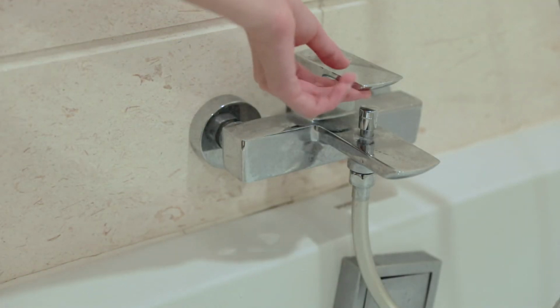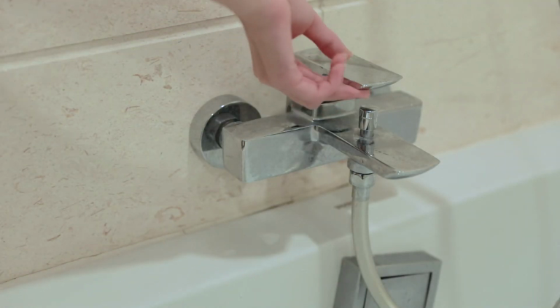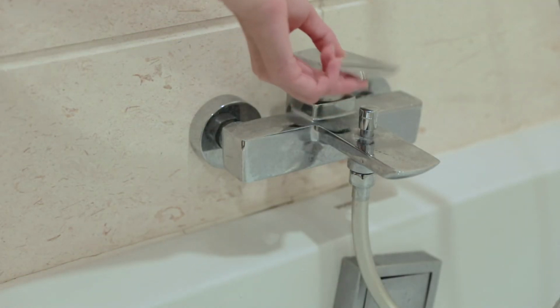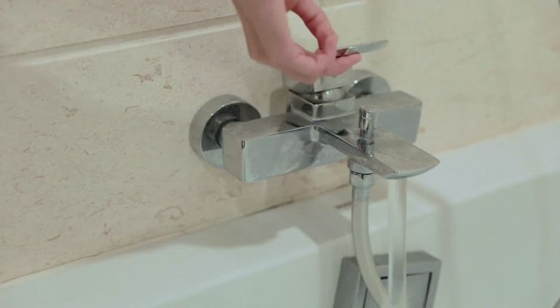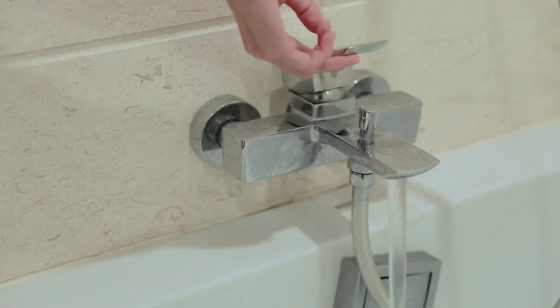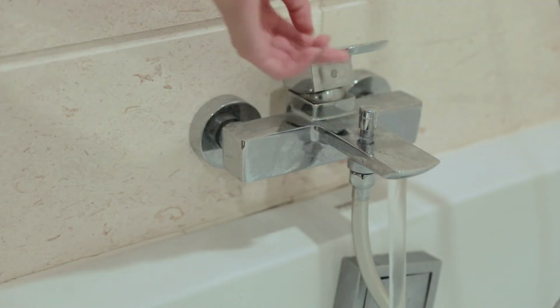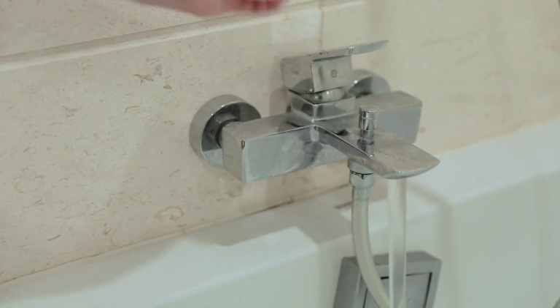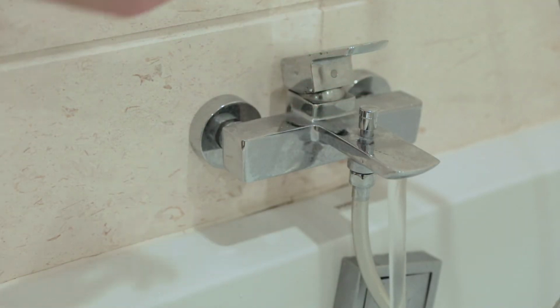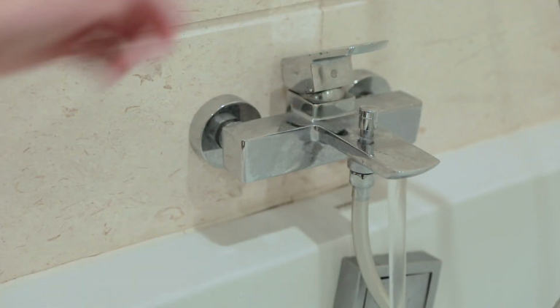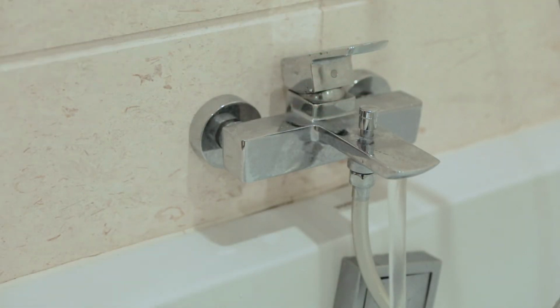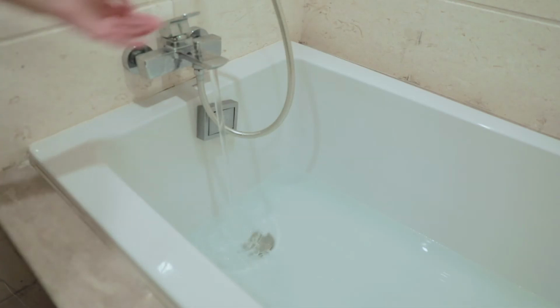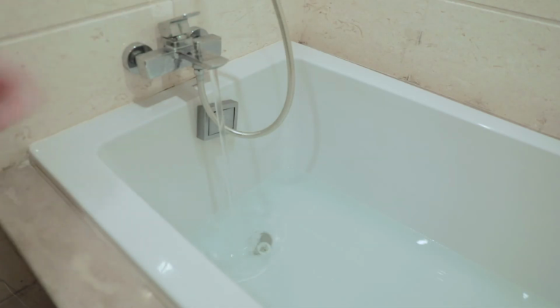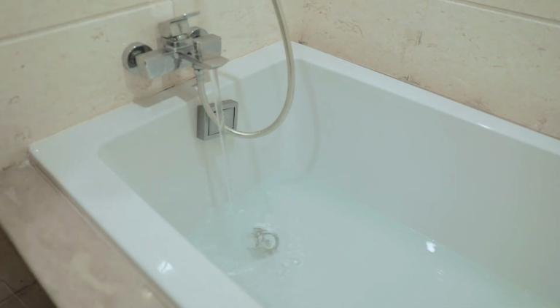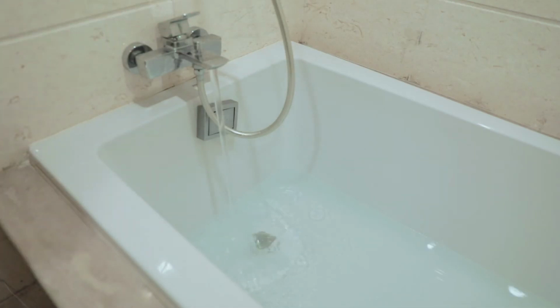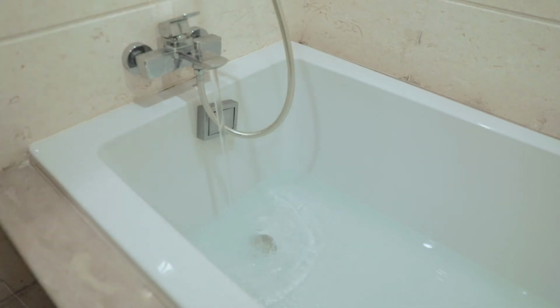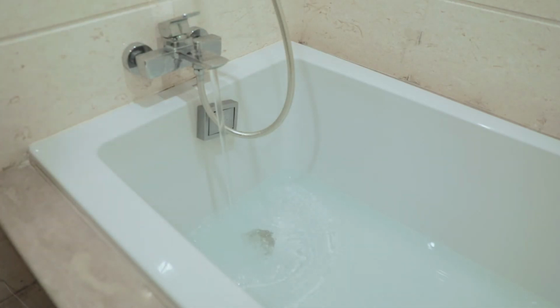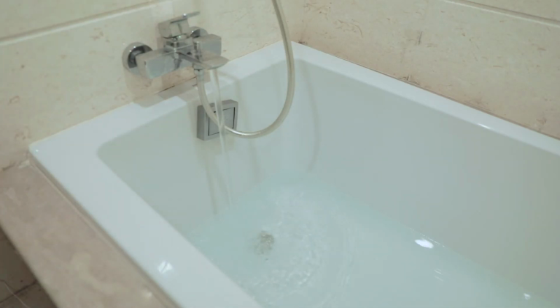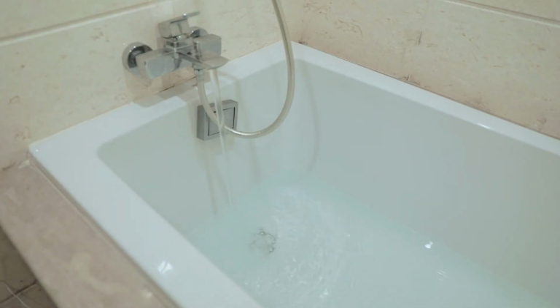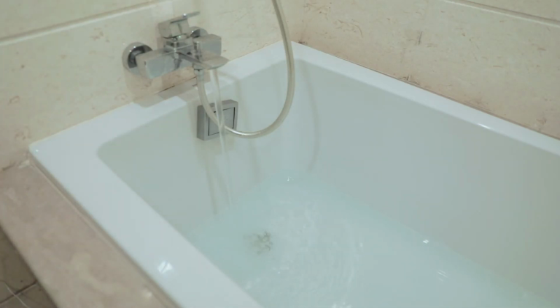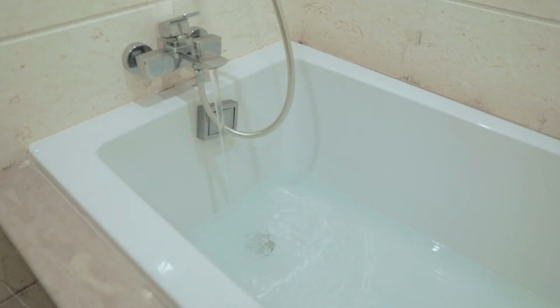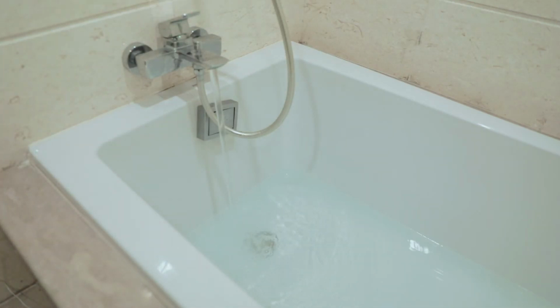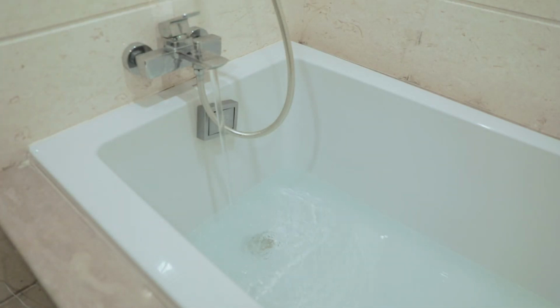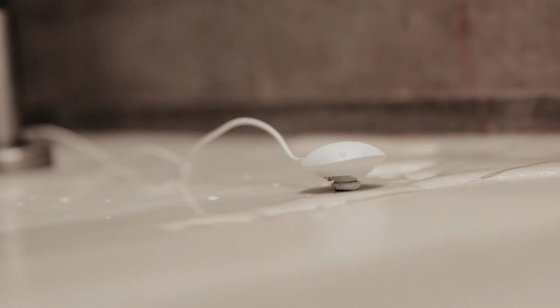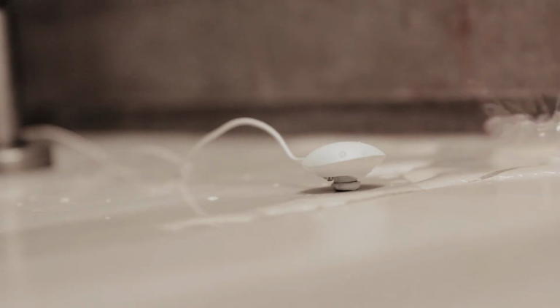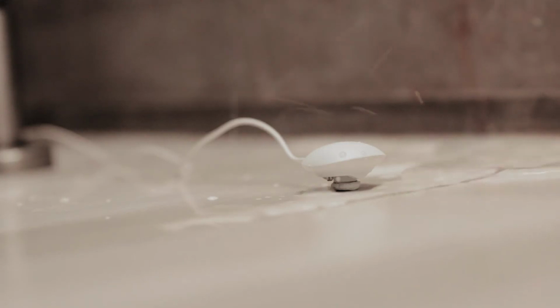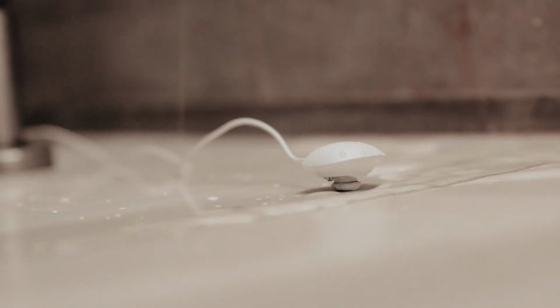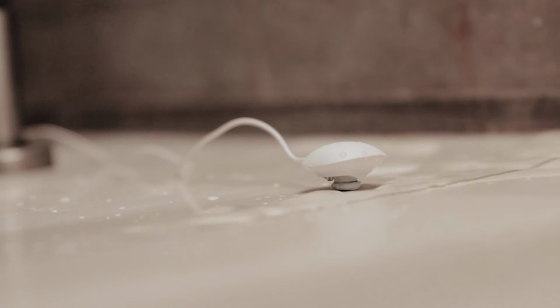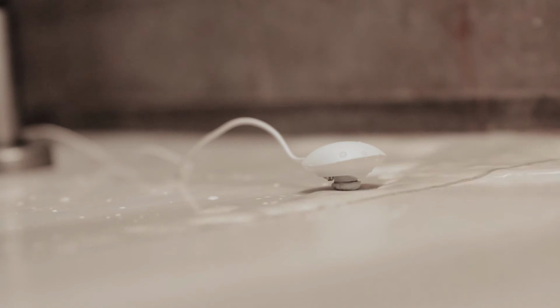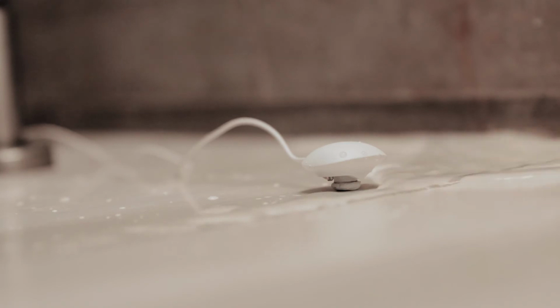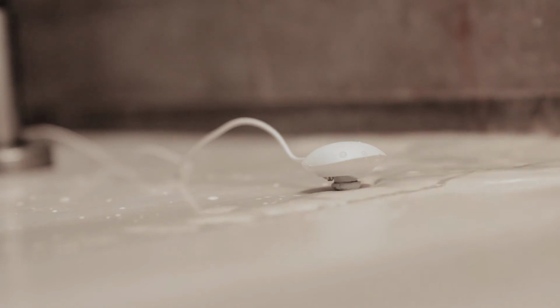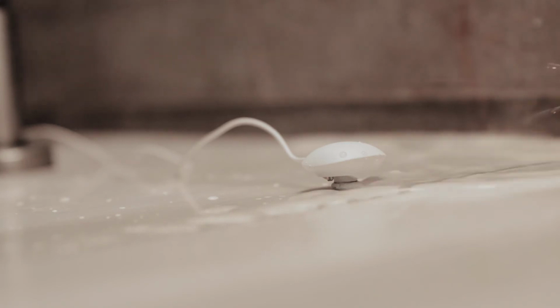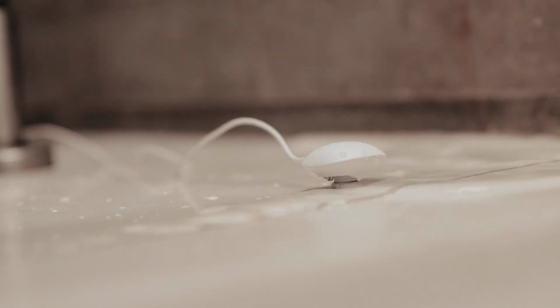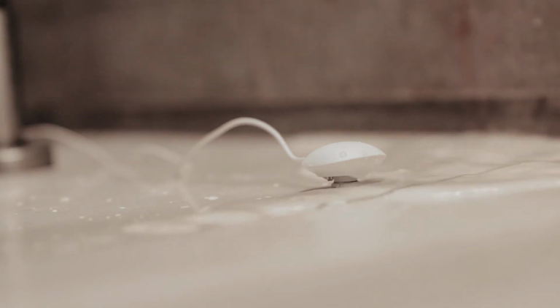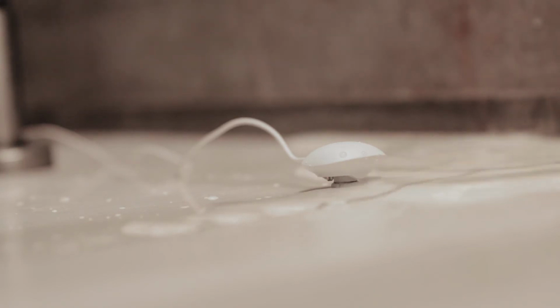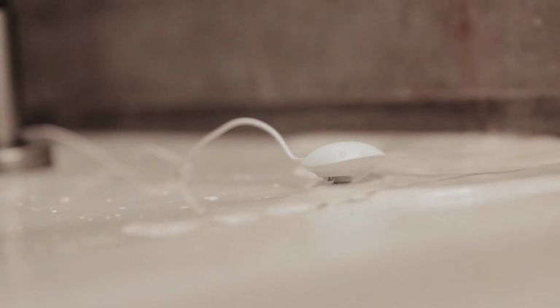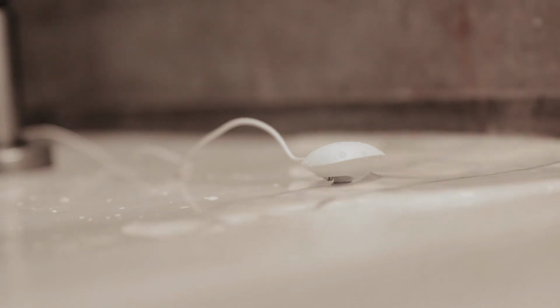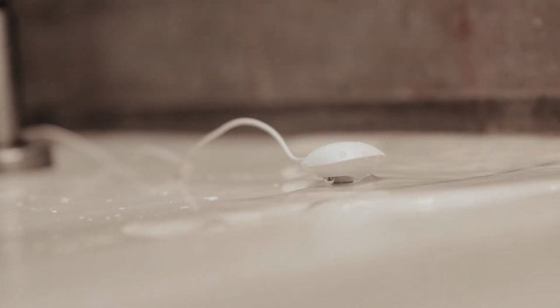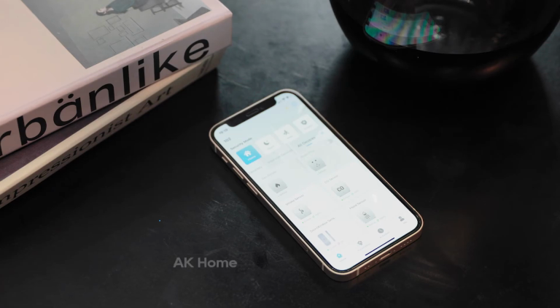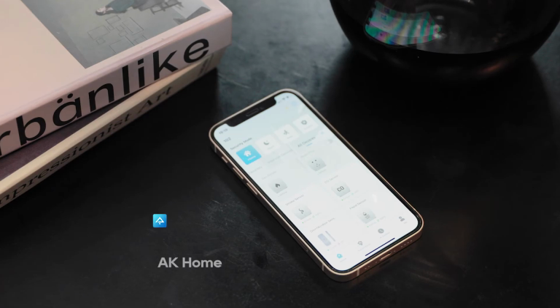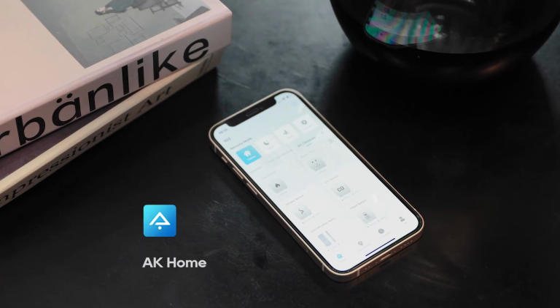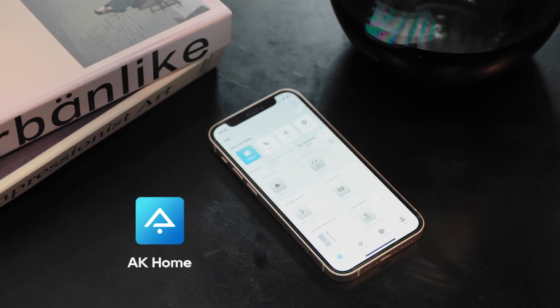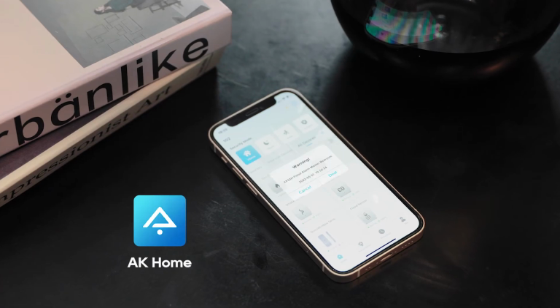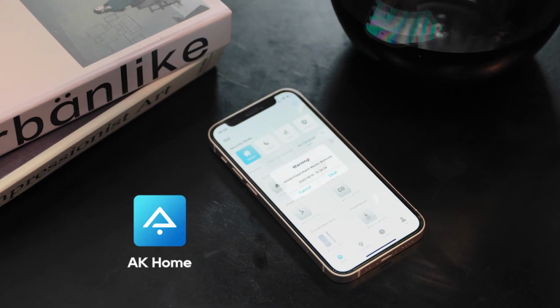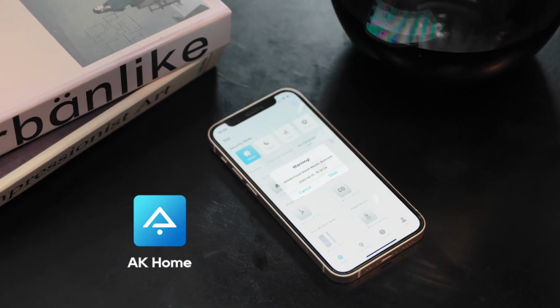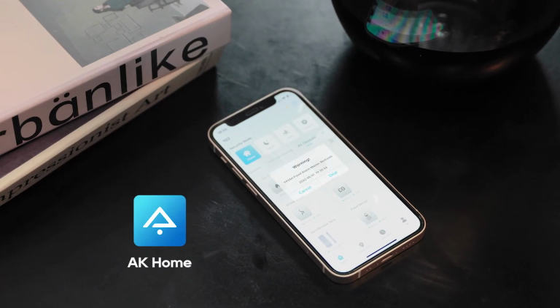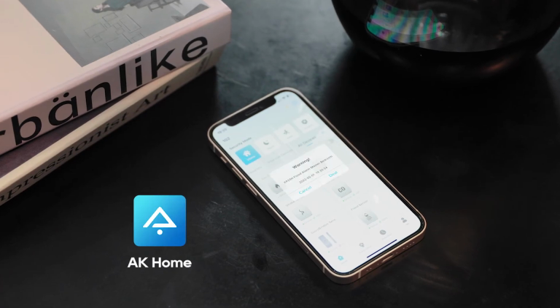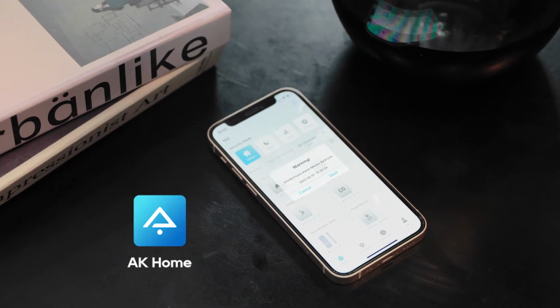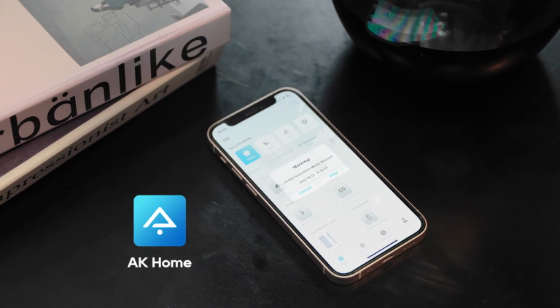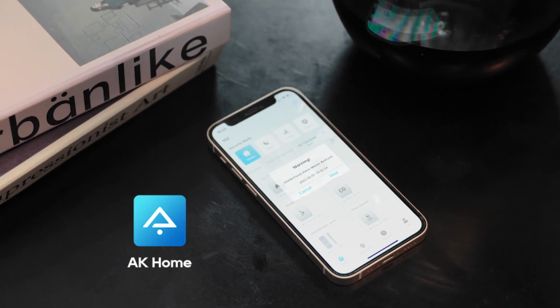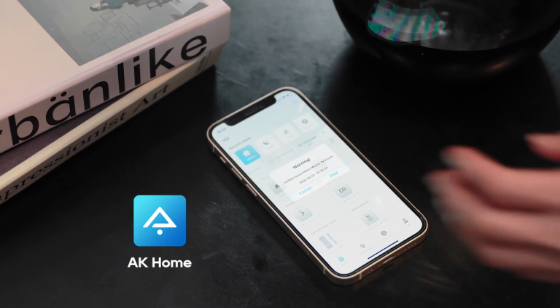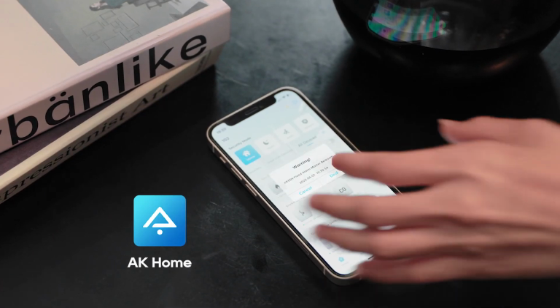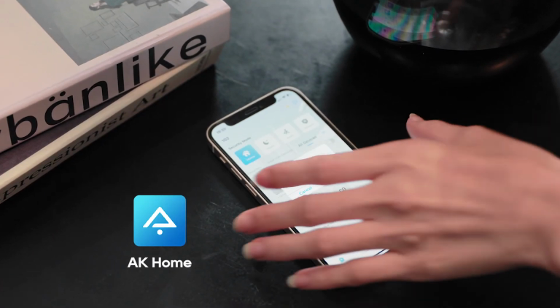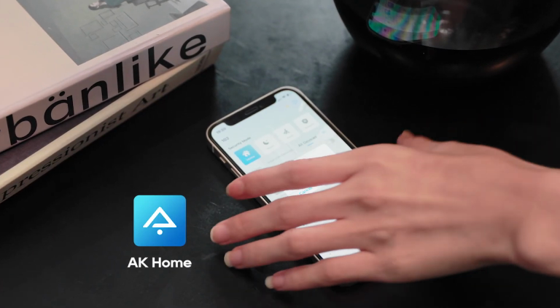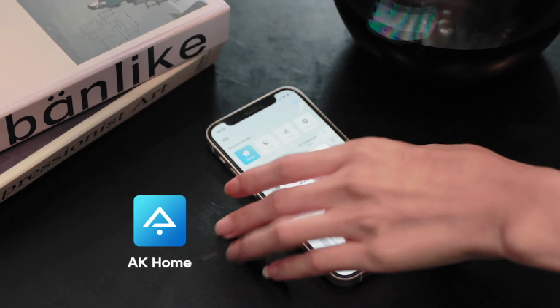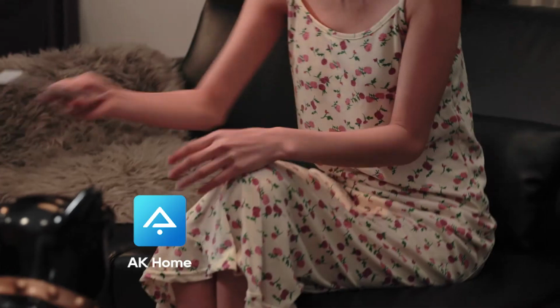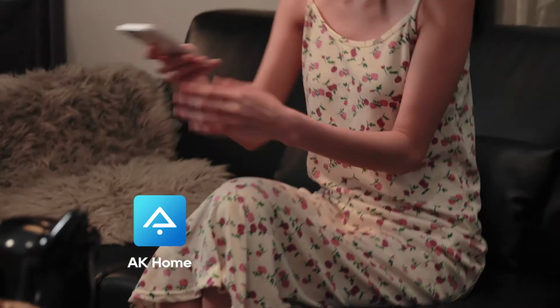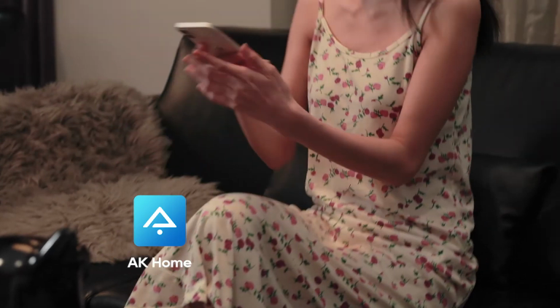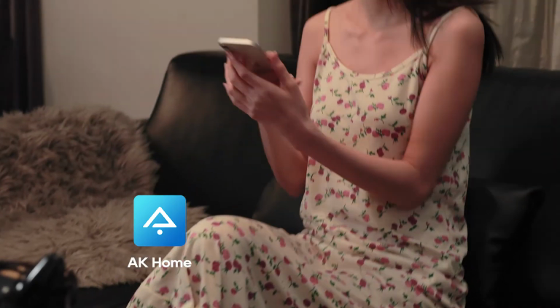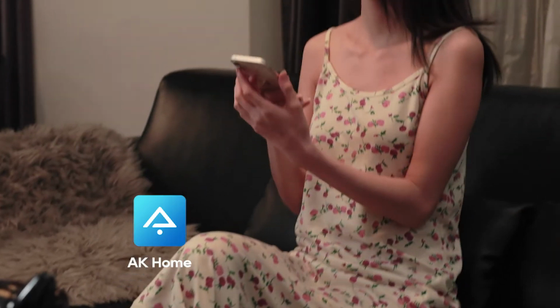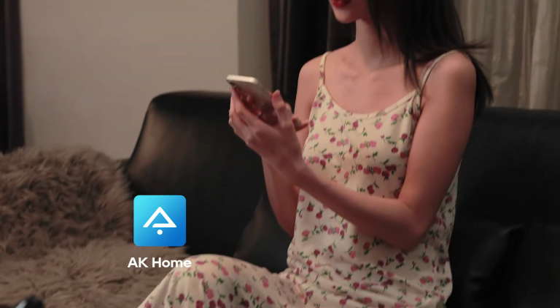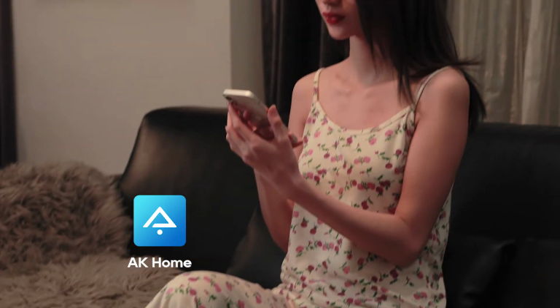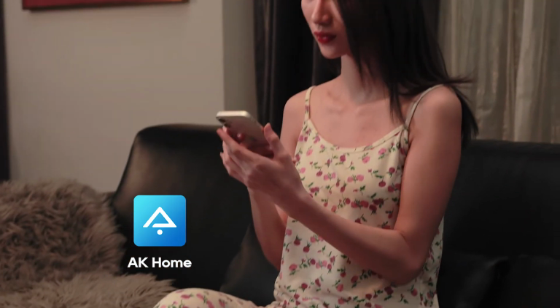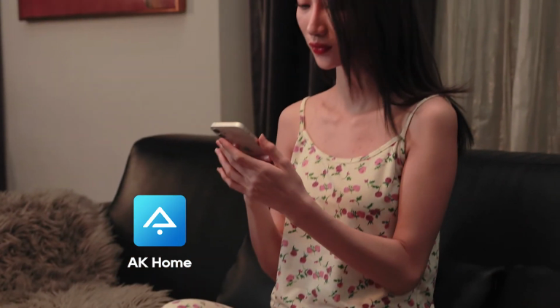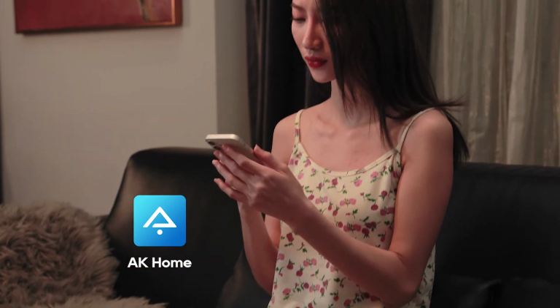Time for a bath and wash away the fatigue. Oops! It's pouring out! Thanks to the smart flood sensor, you are always in the know.